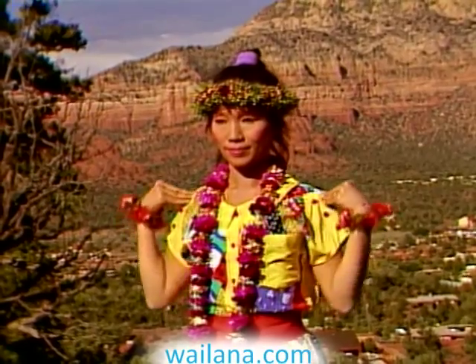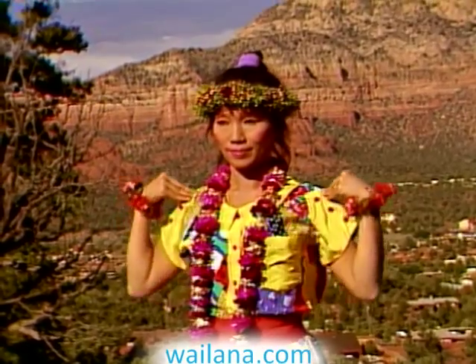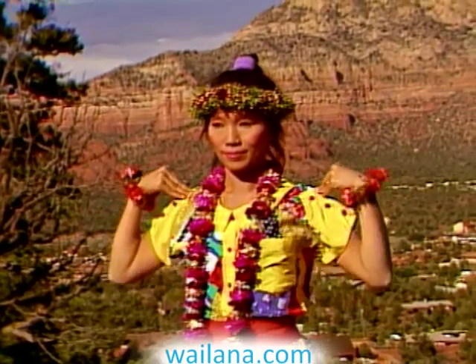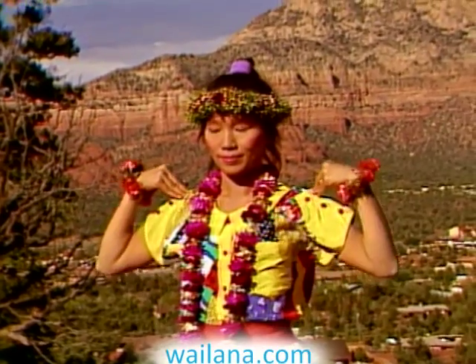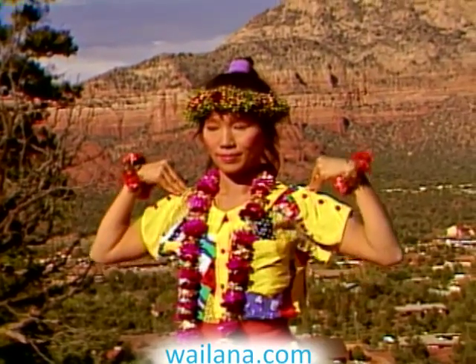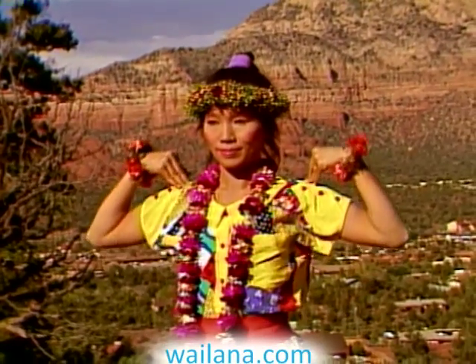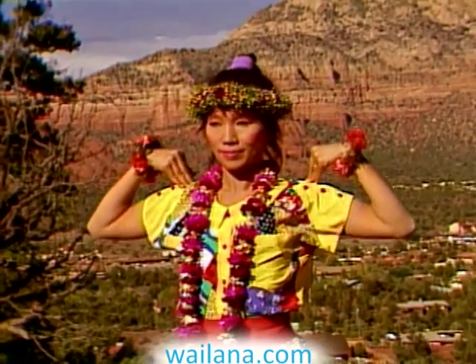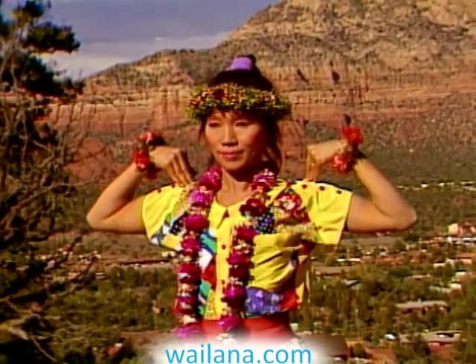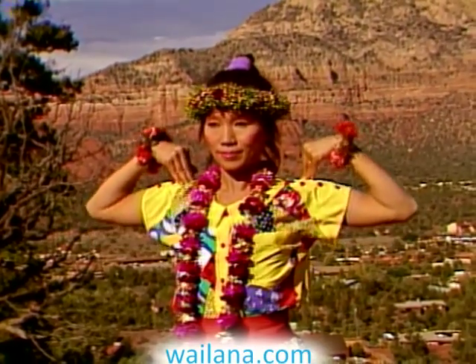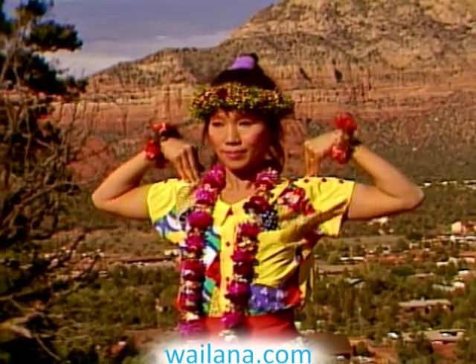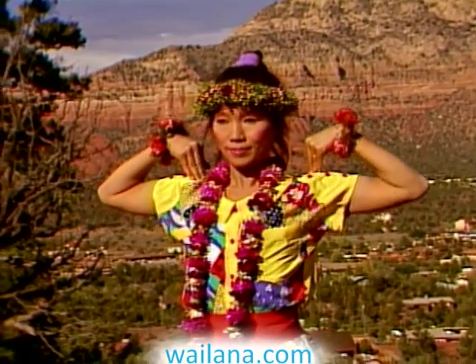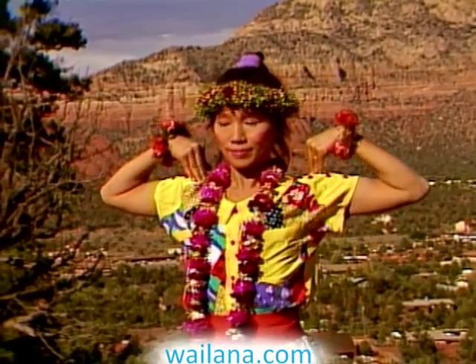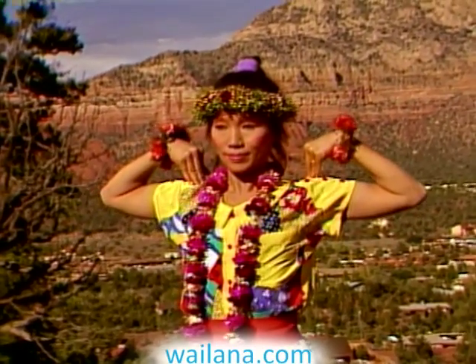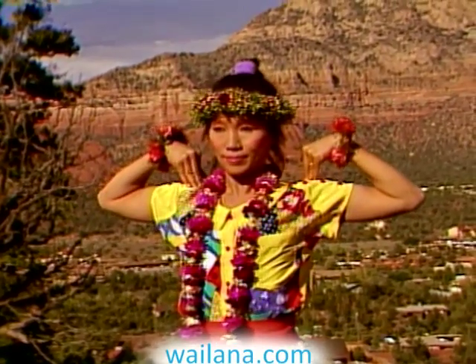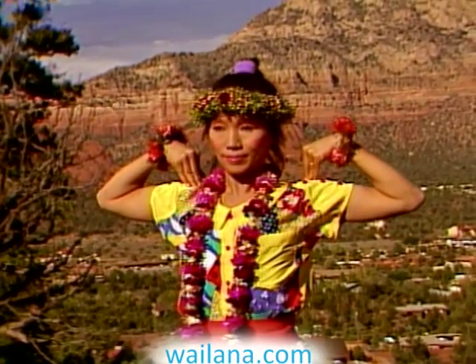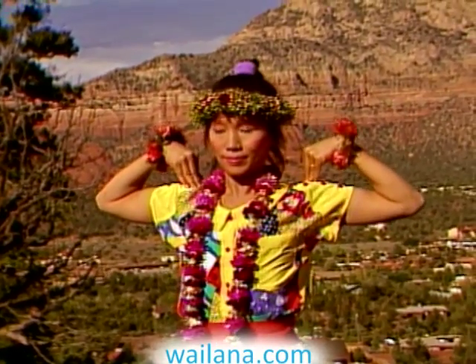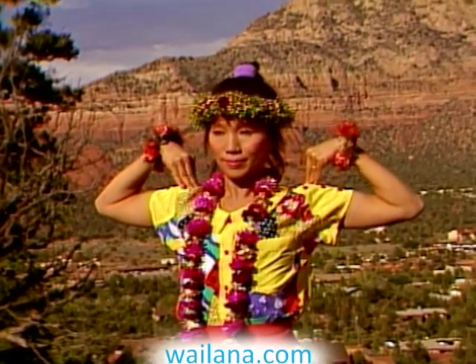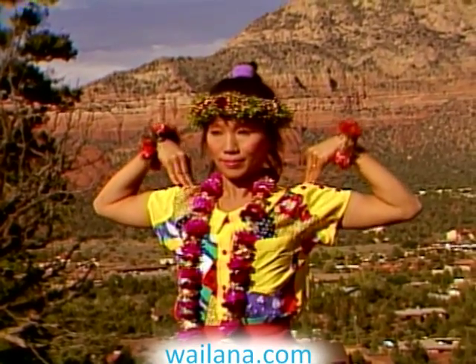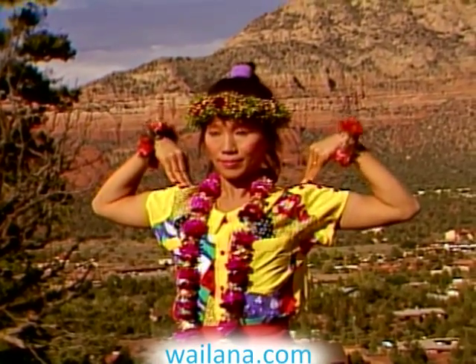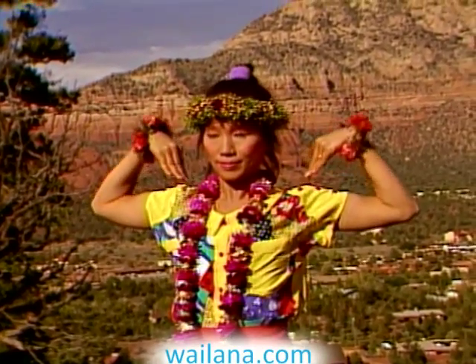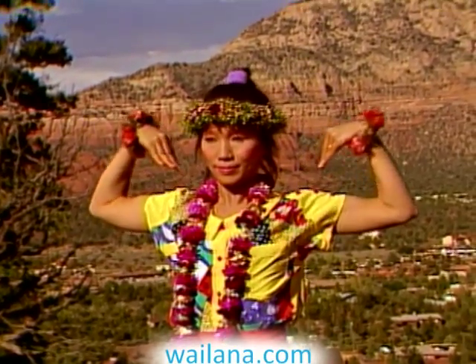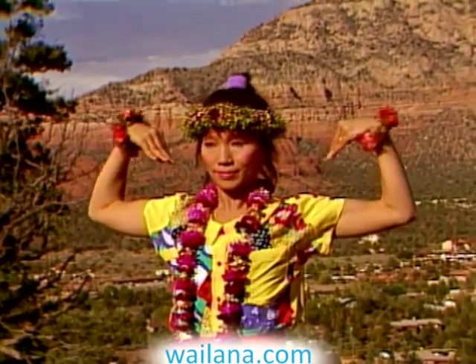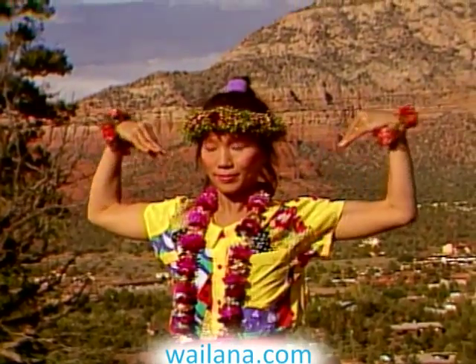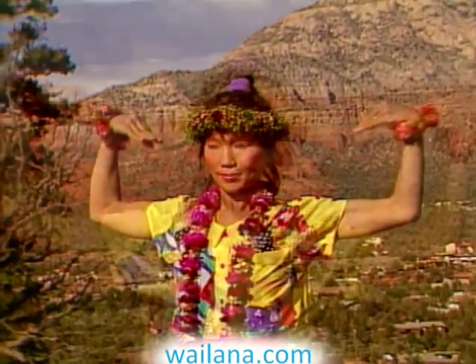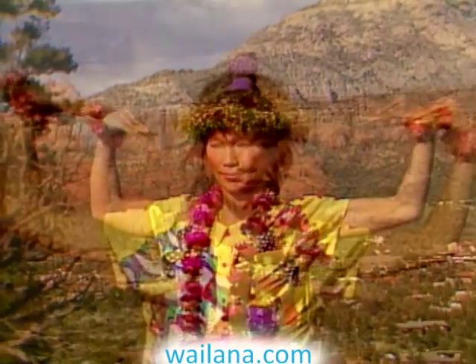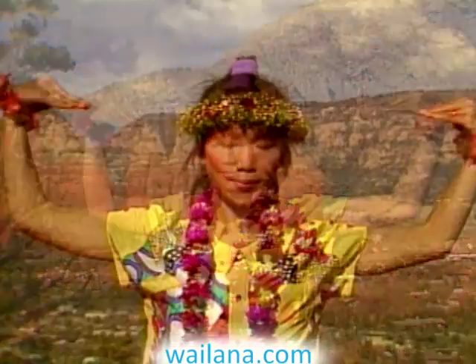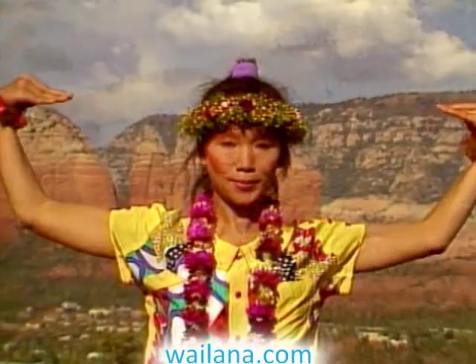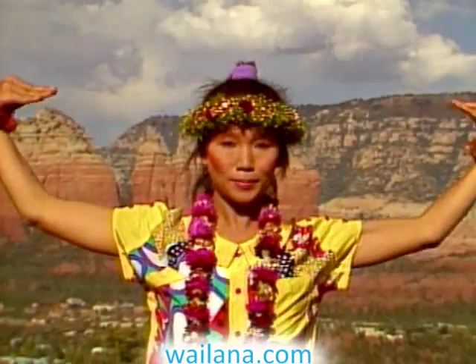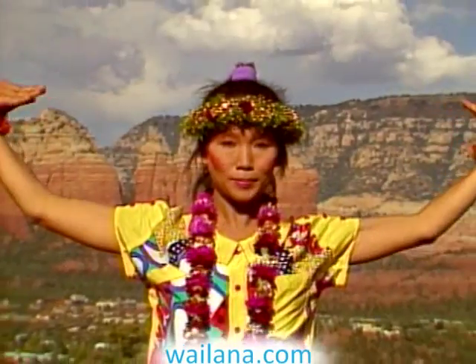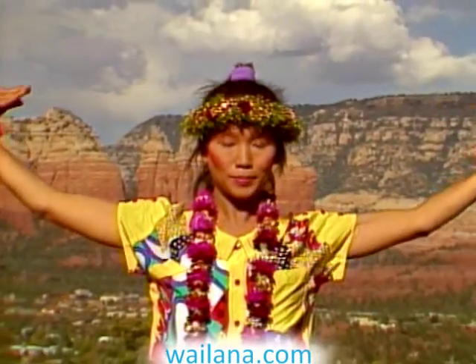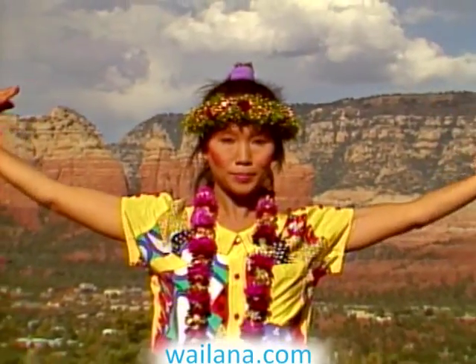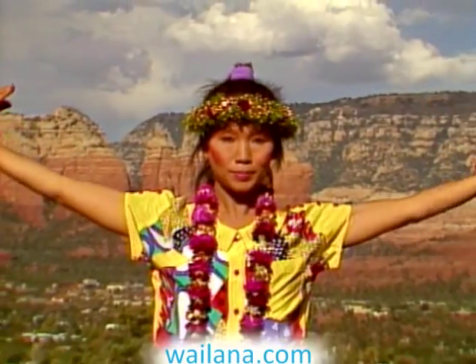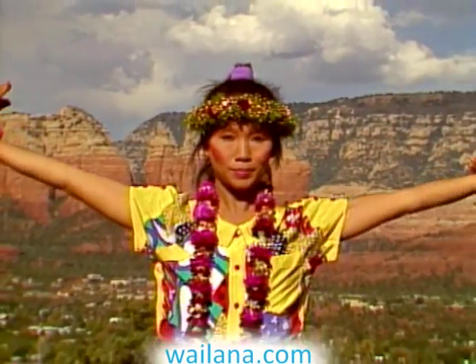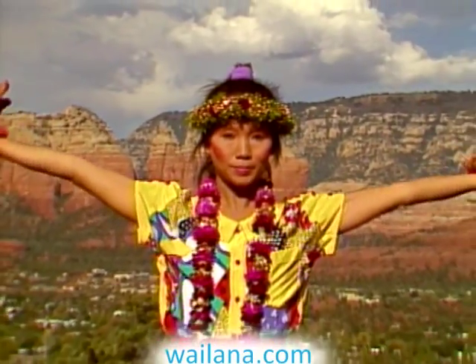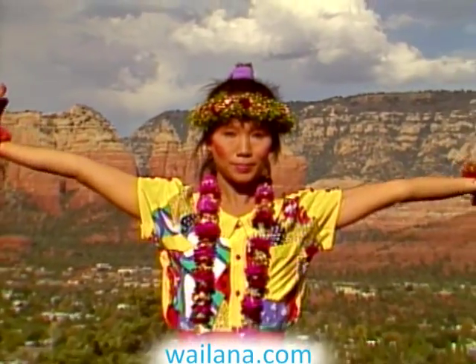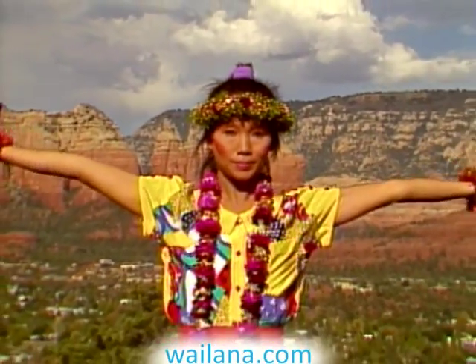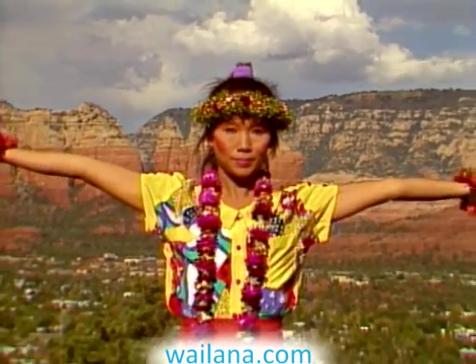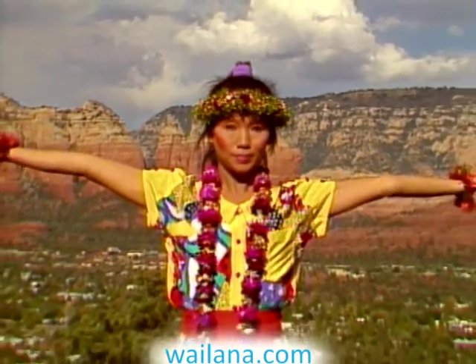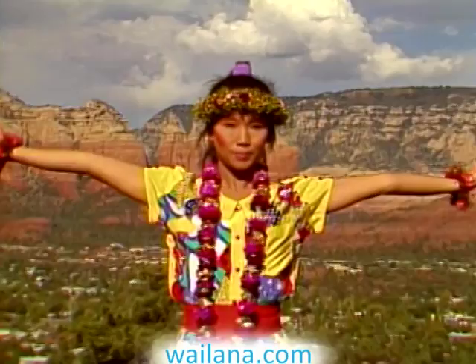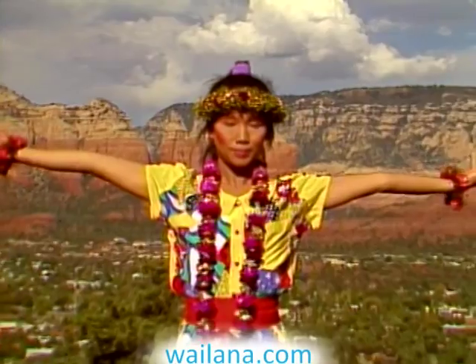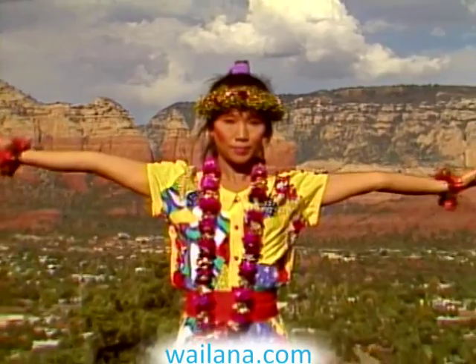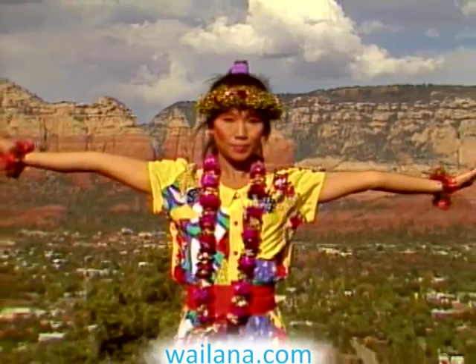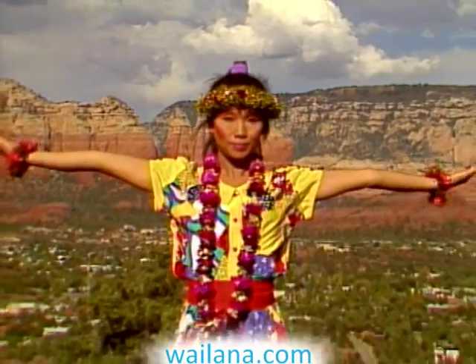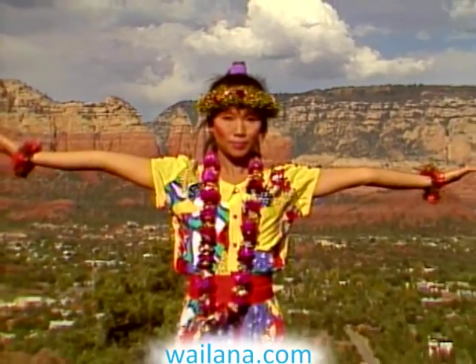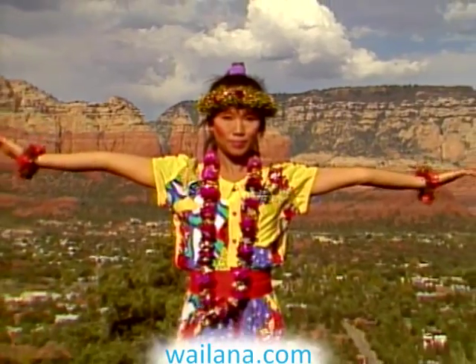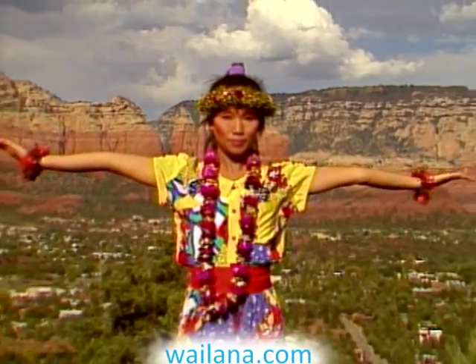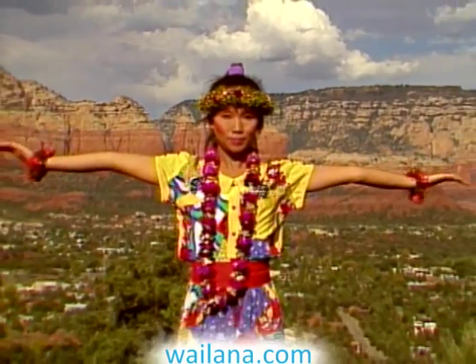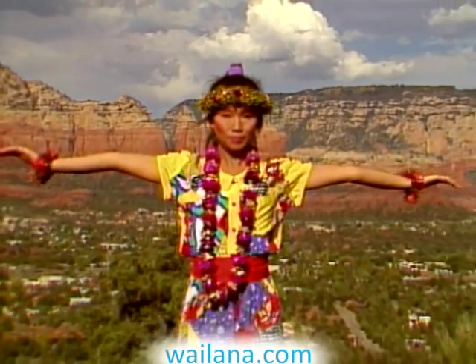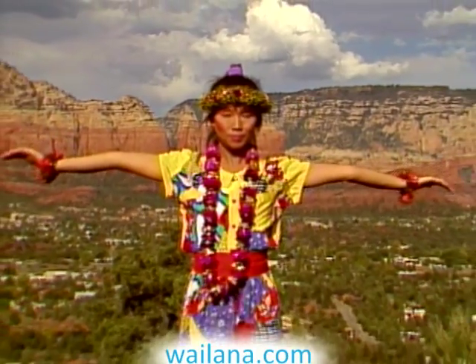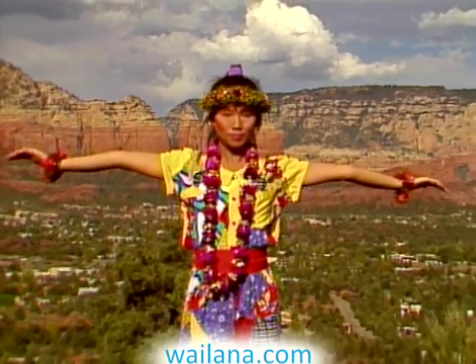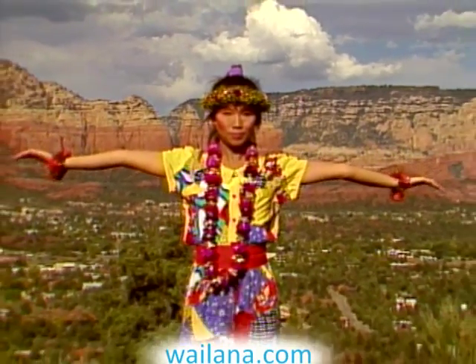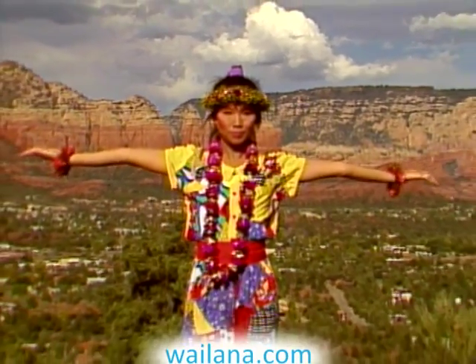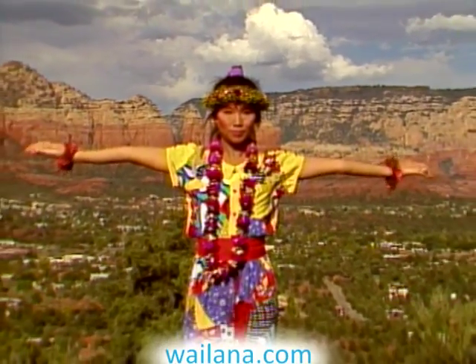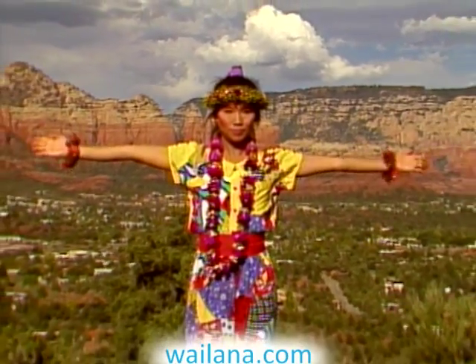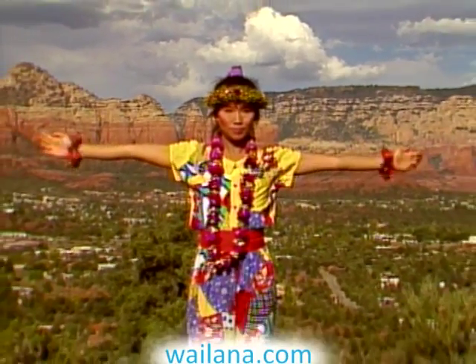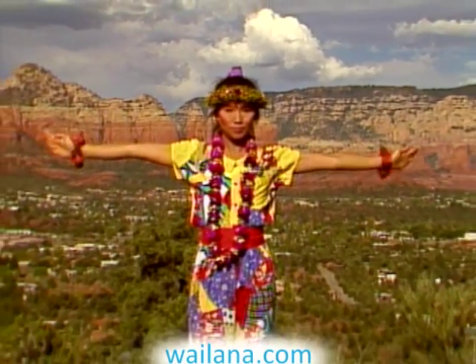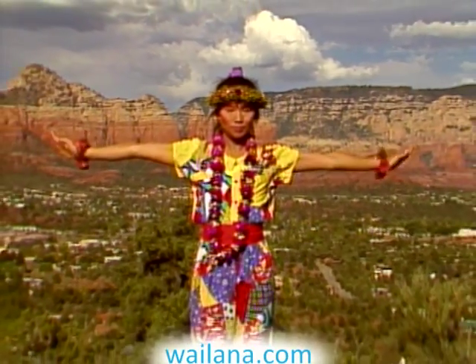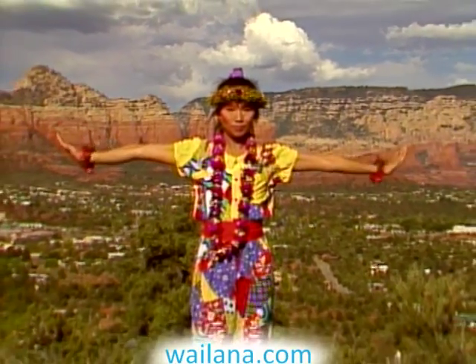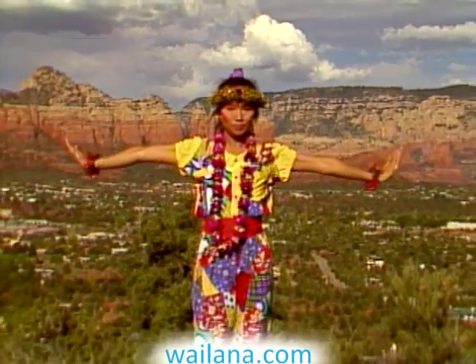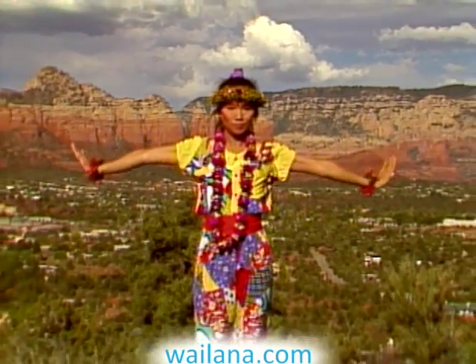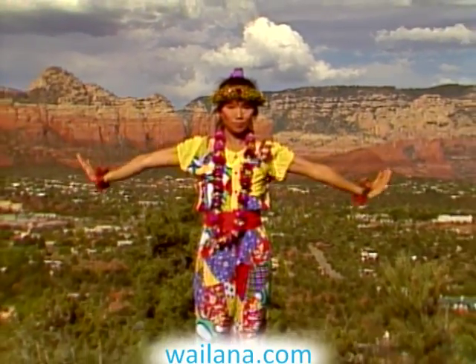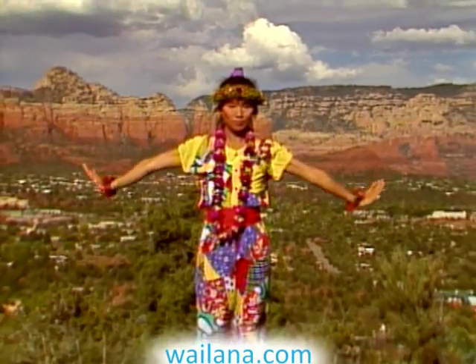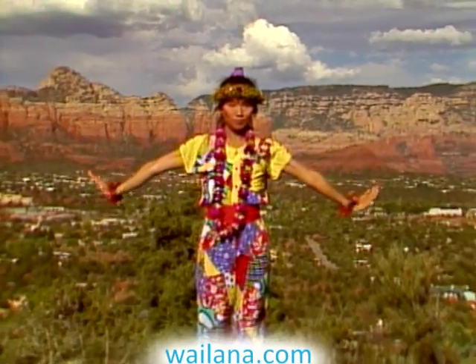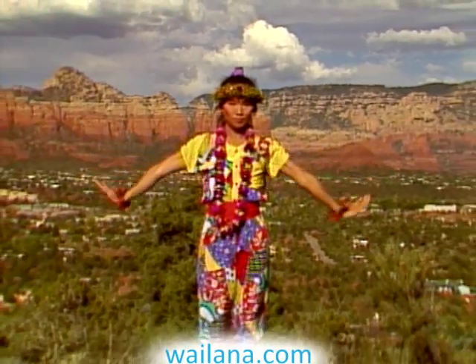Bring your arms to shoulder level. Turn your palms down and lower your arms.